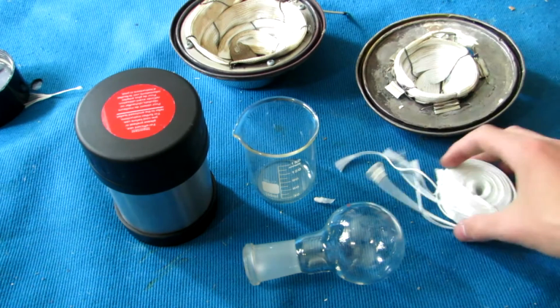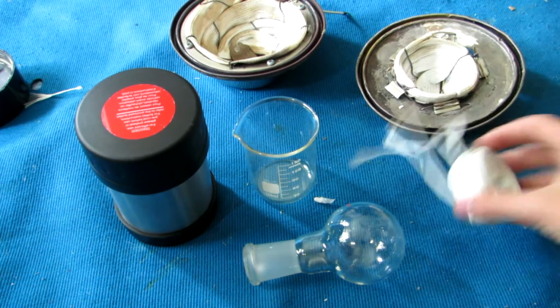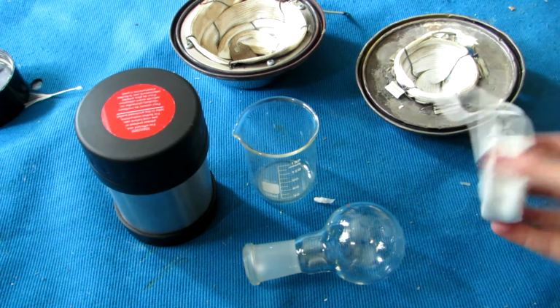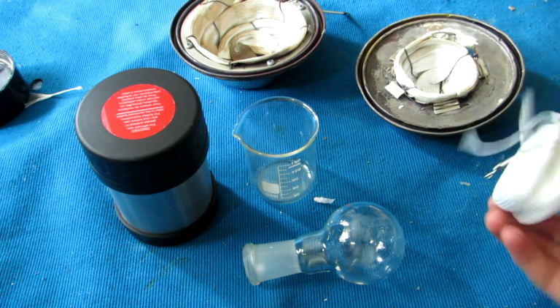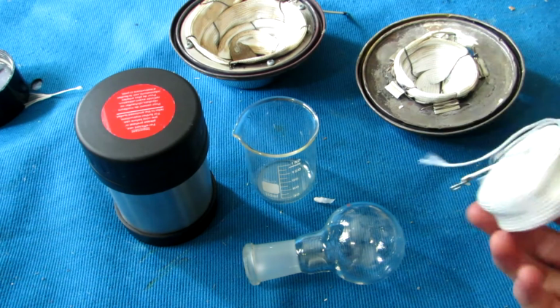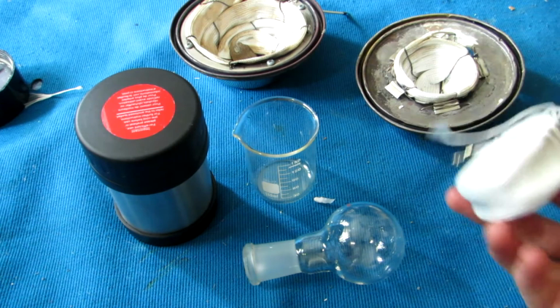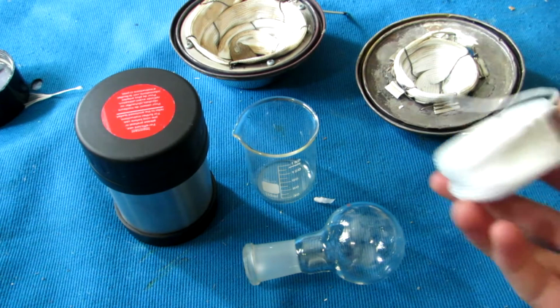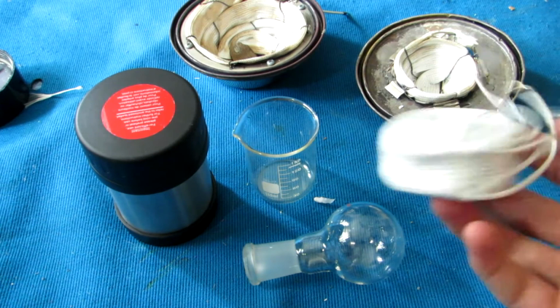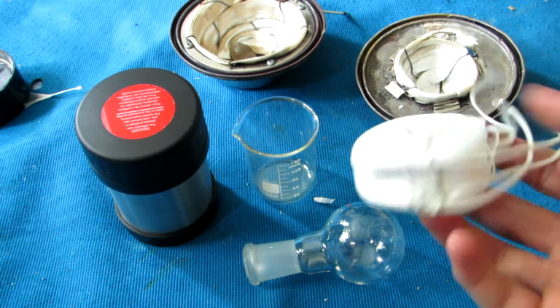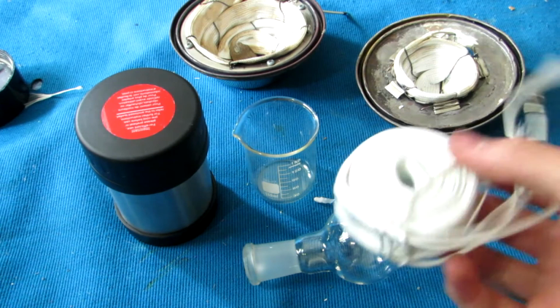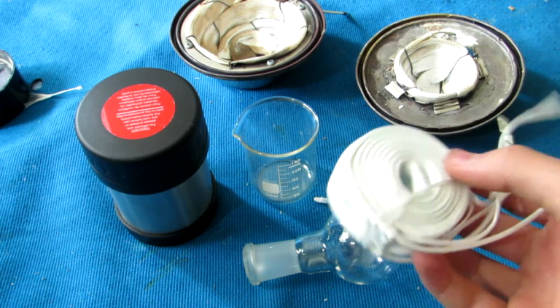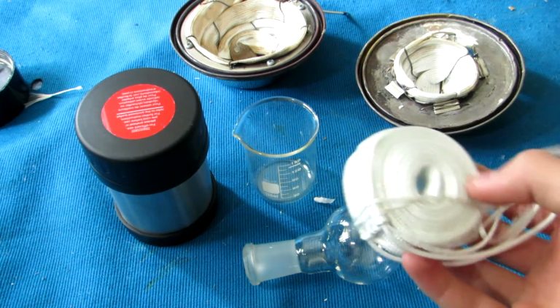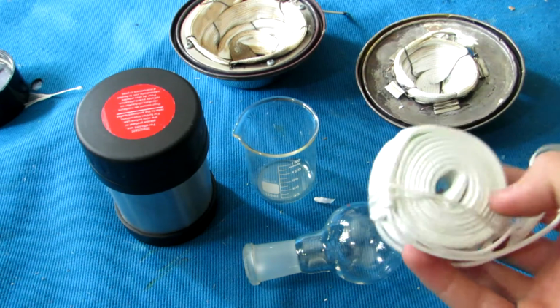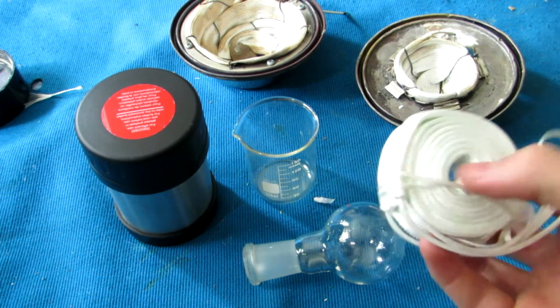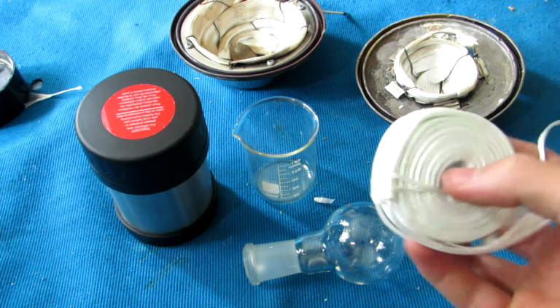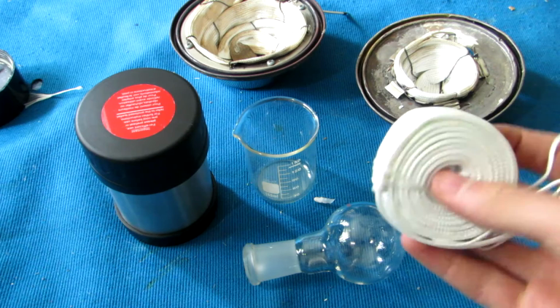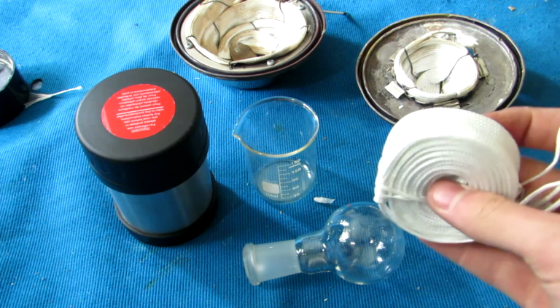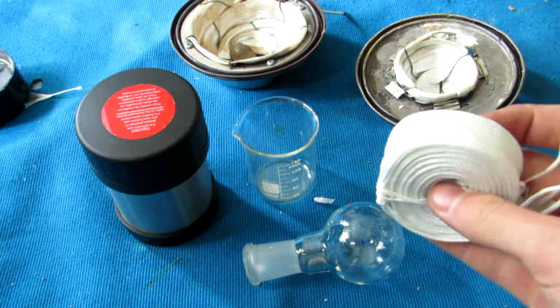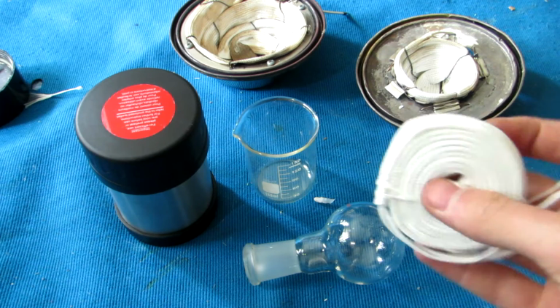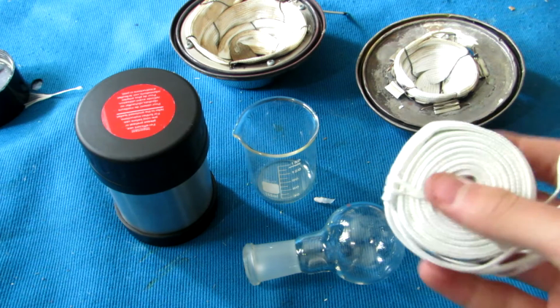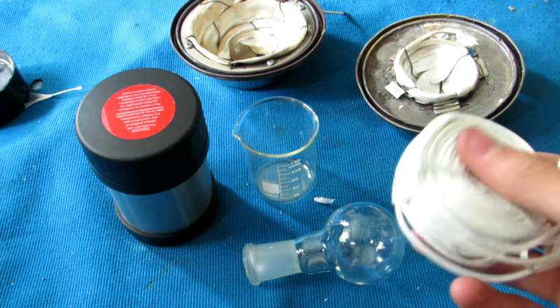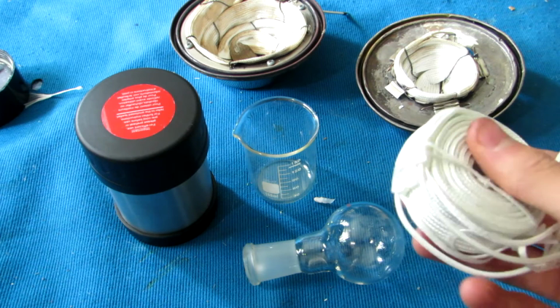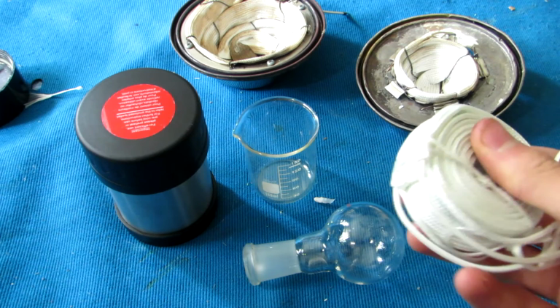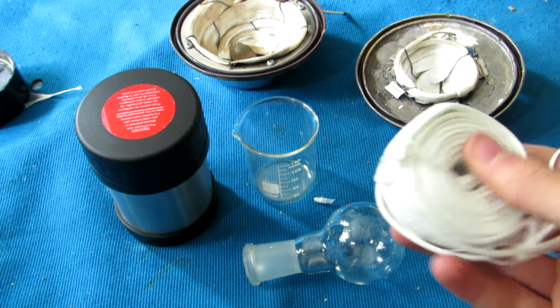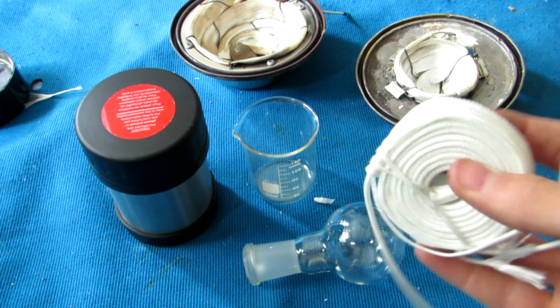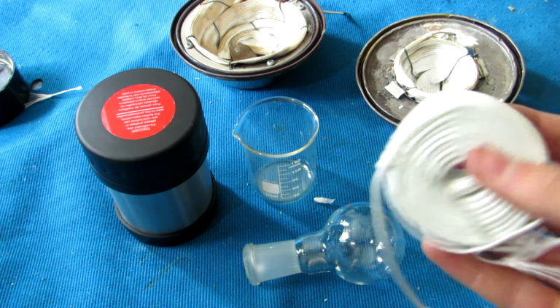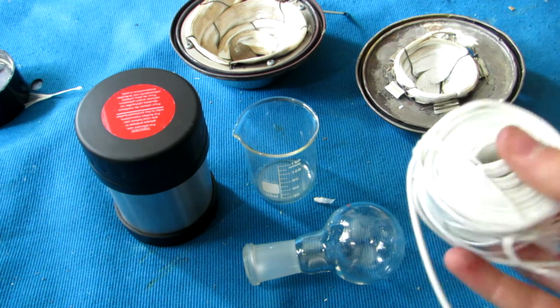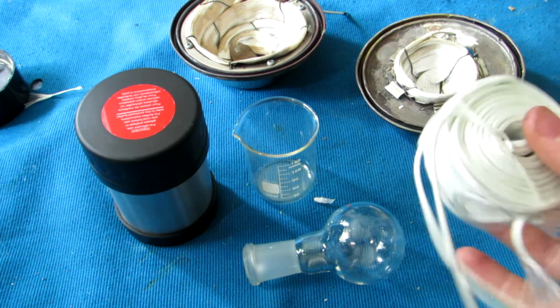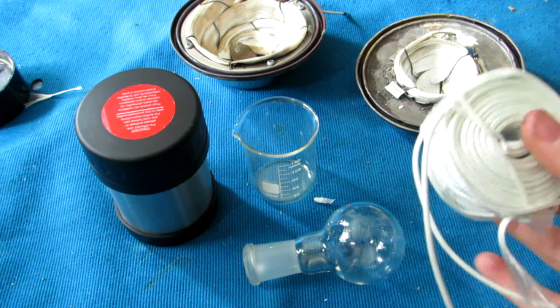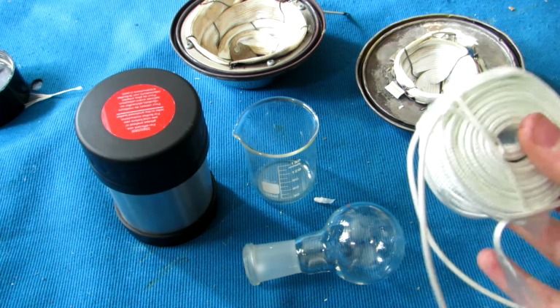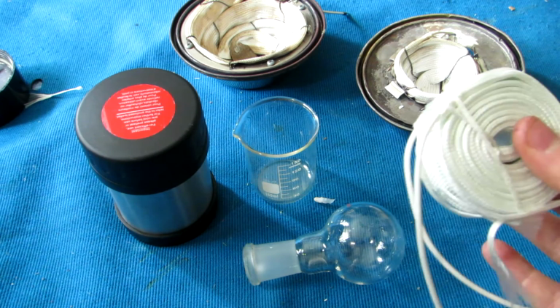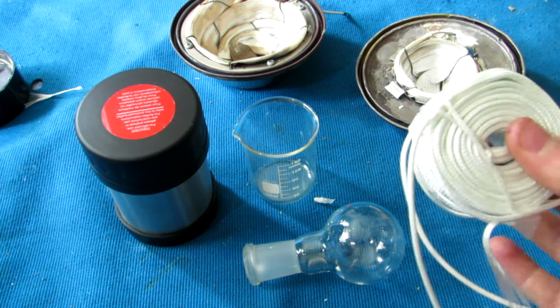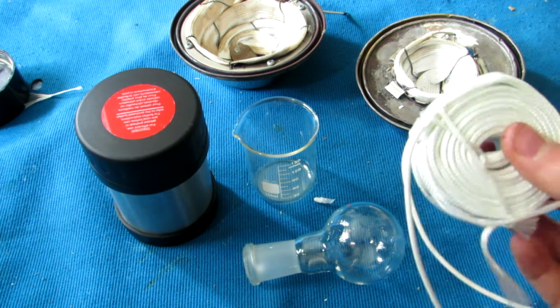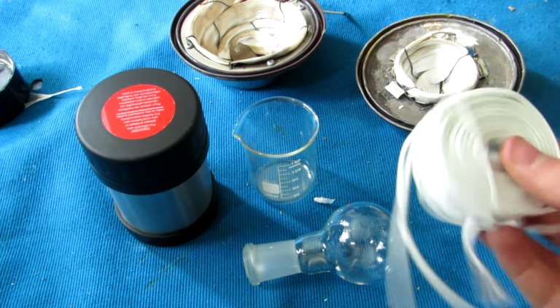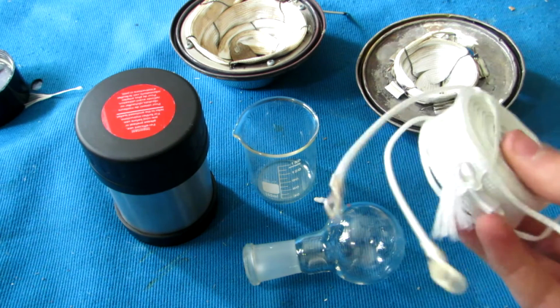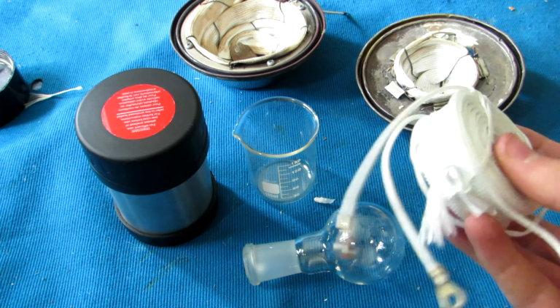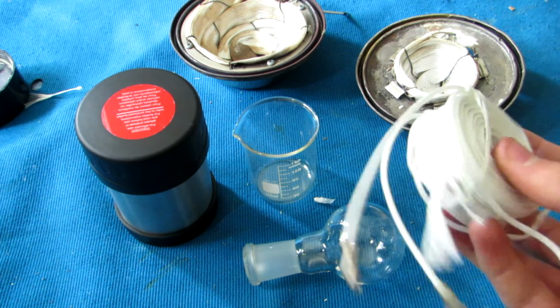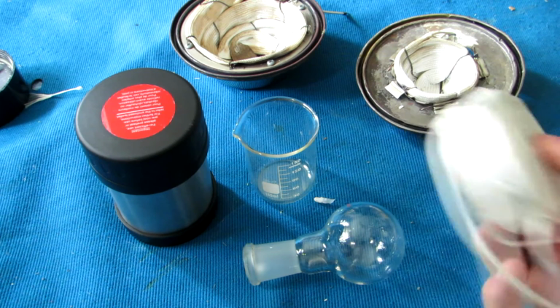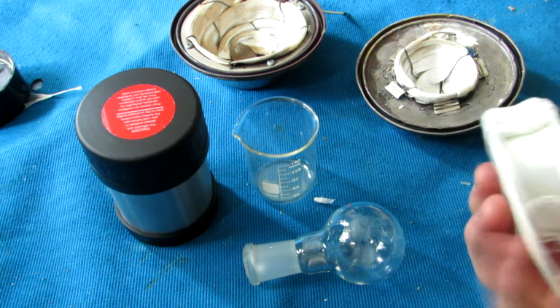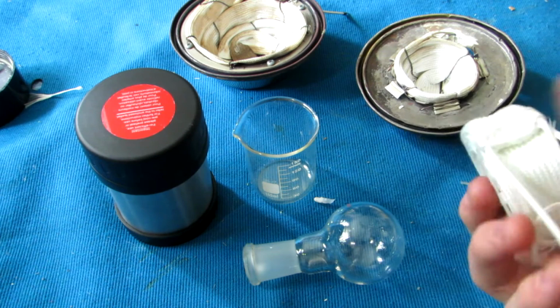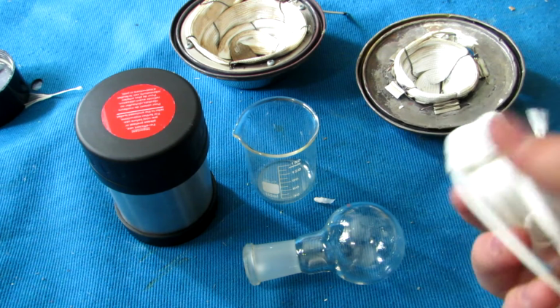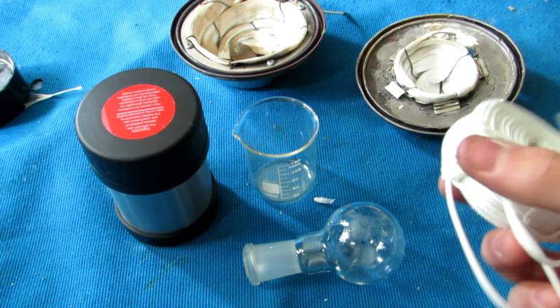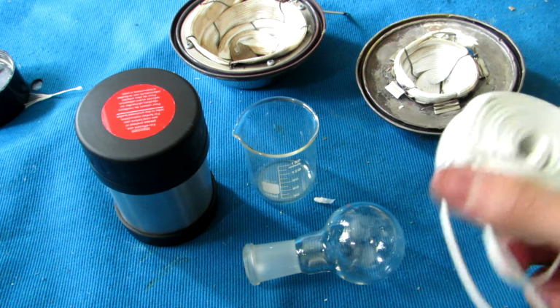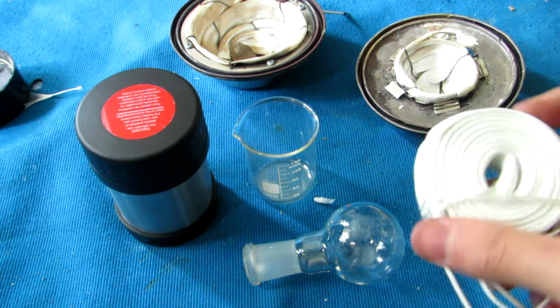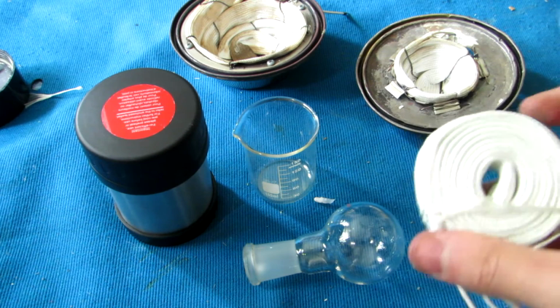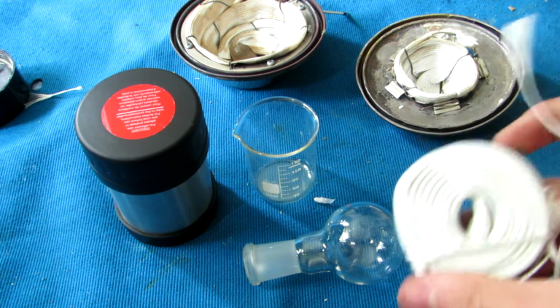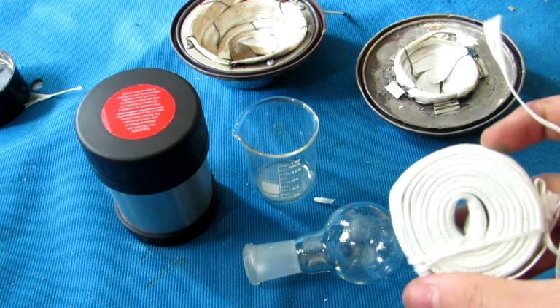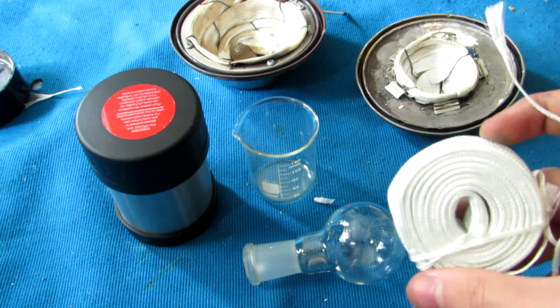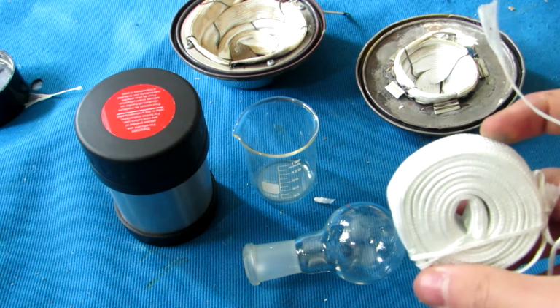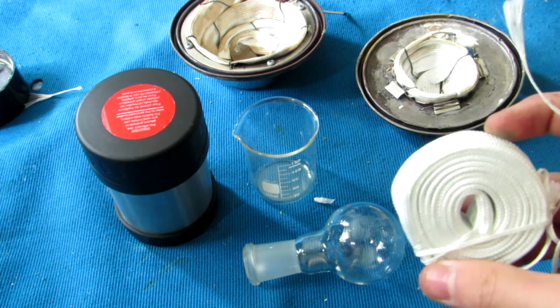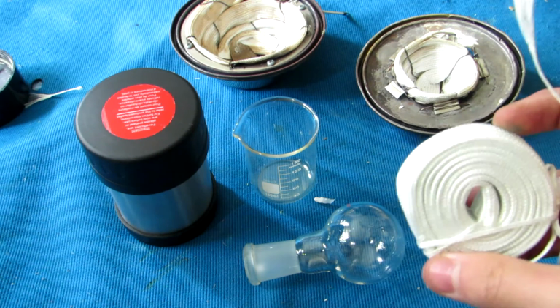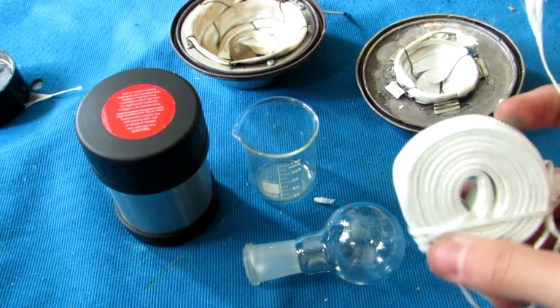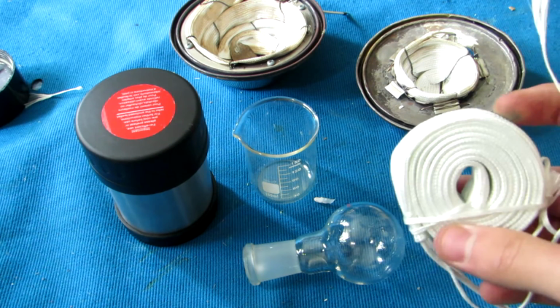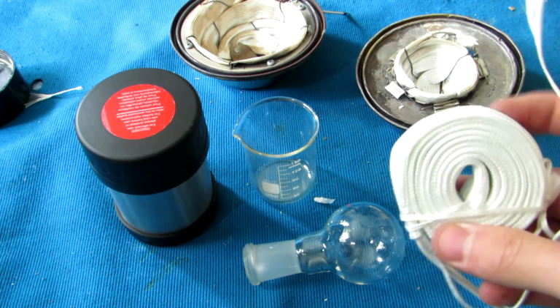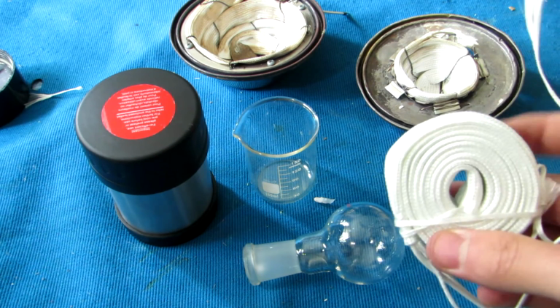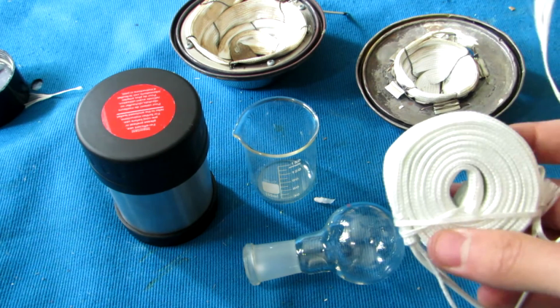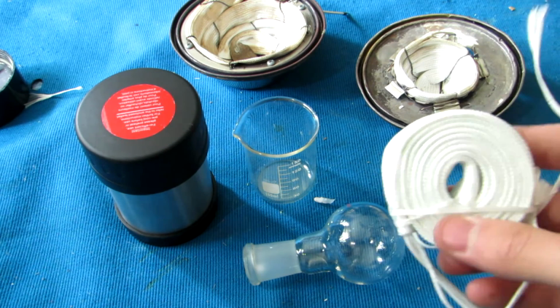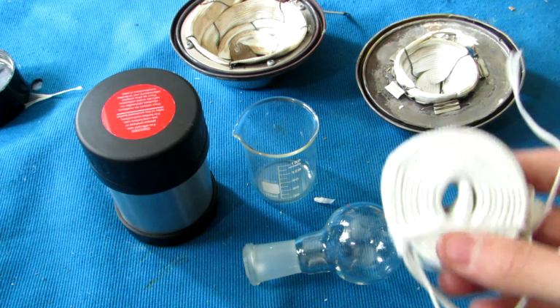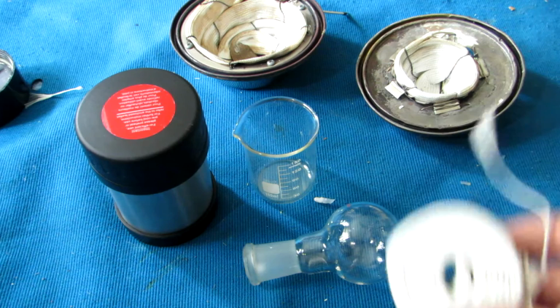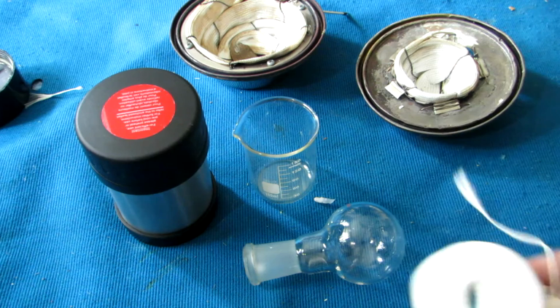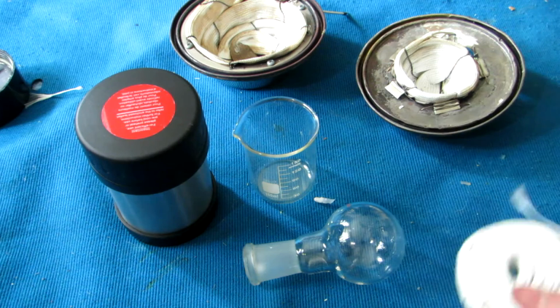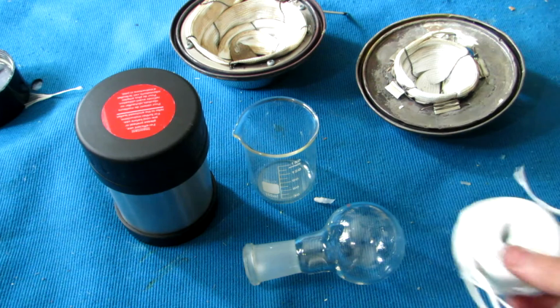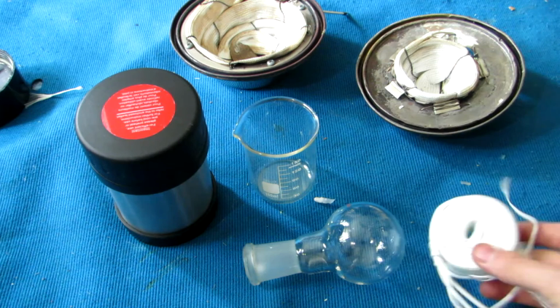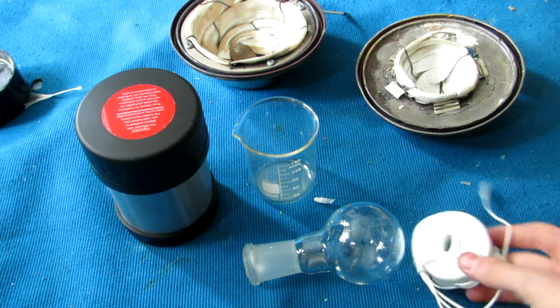These high temperature heating tapes can be purchased on AliExpress for a few dollars, and reach temperatures up to 700 degrees Celsius when properly thermally insulated.